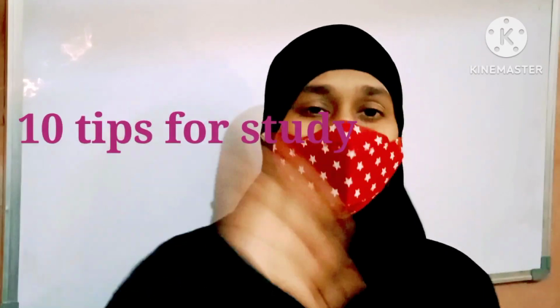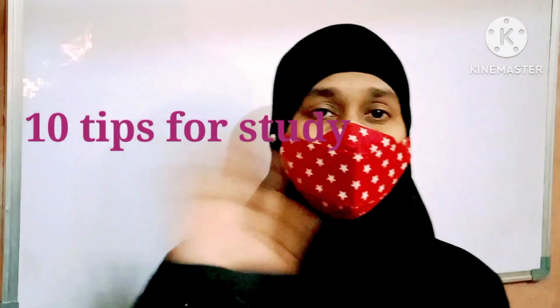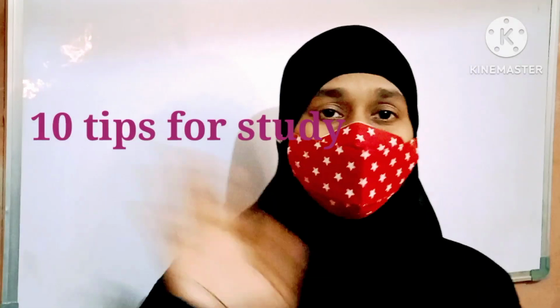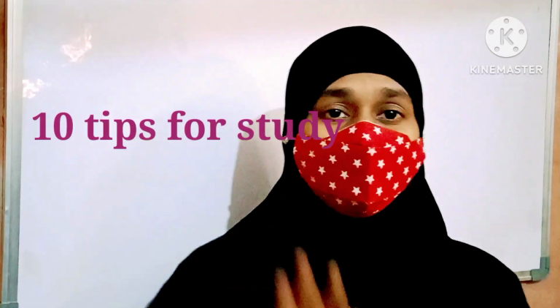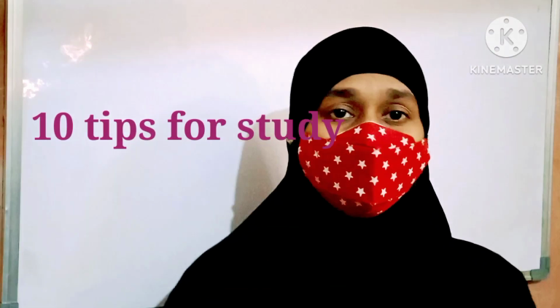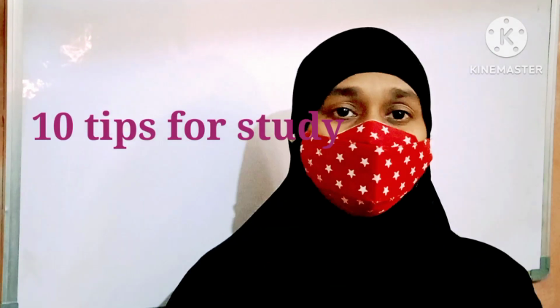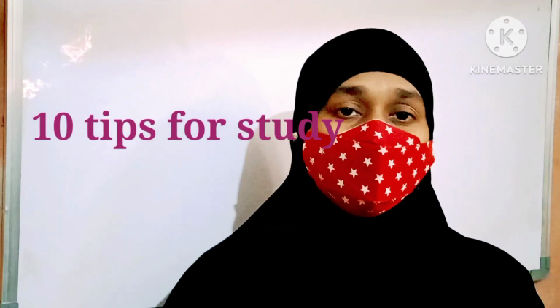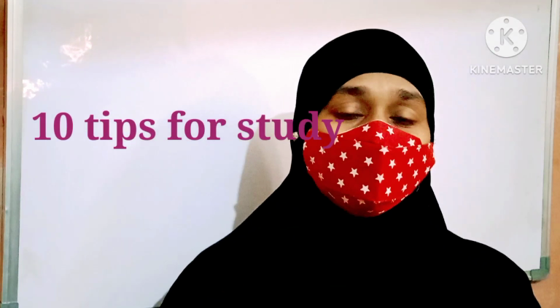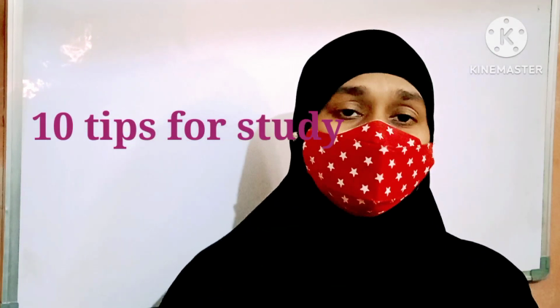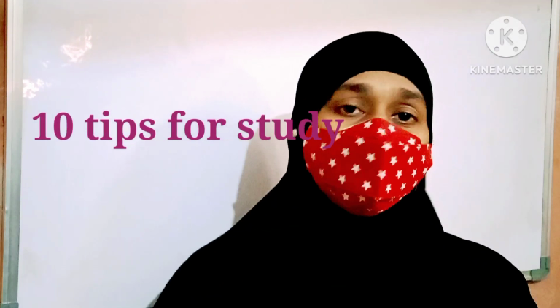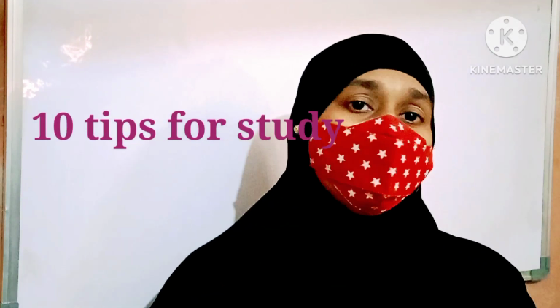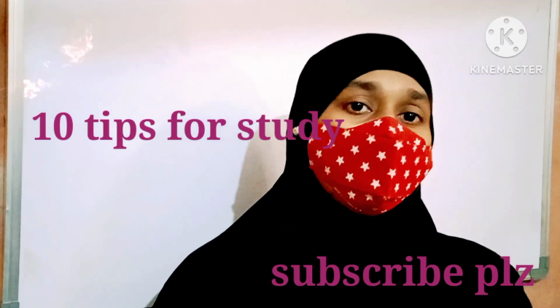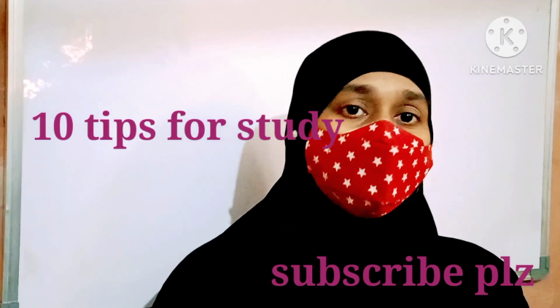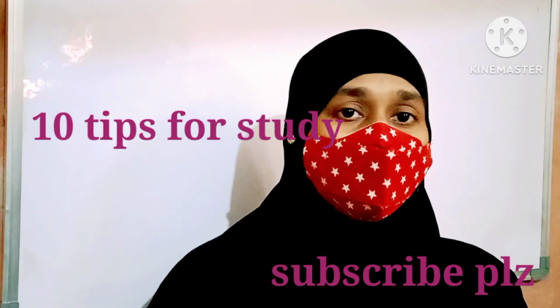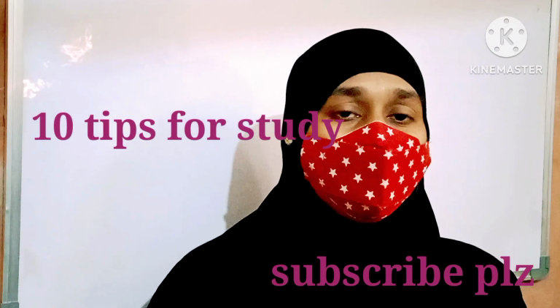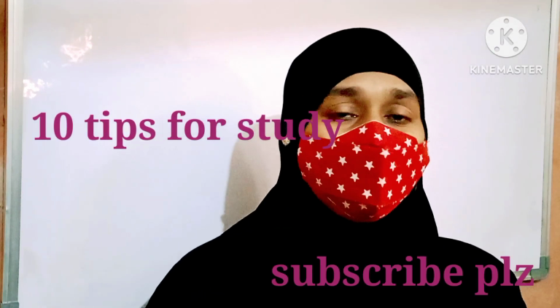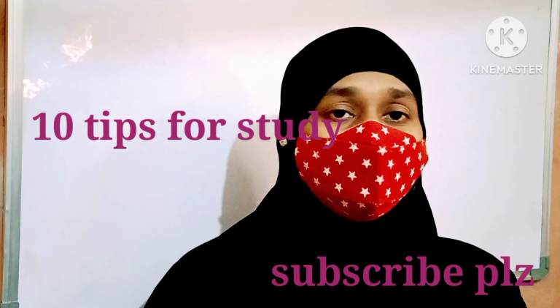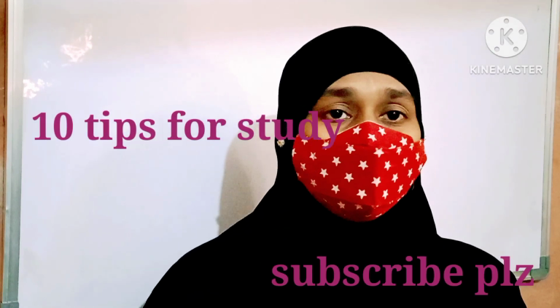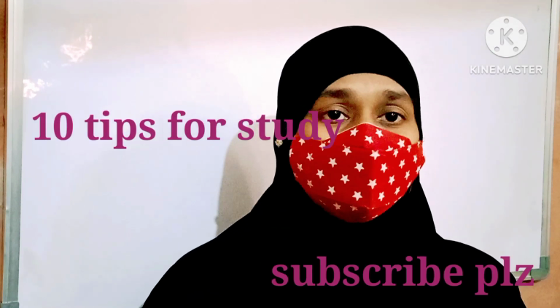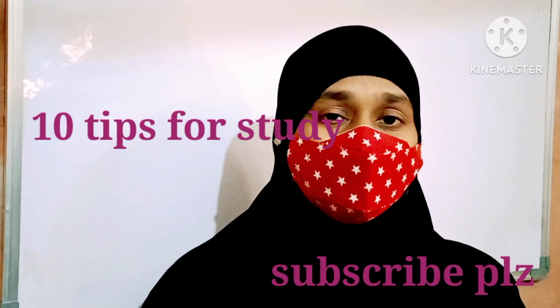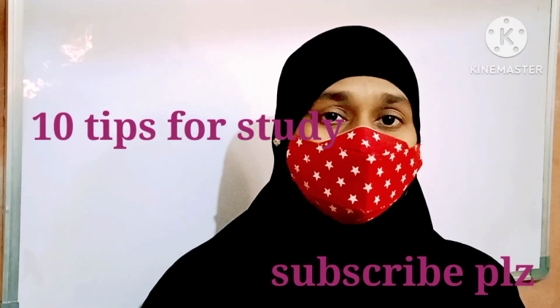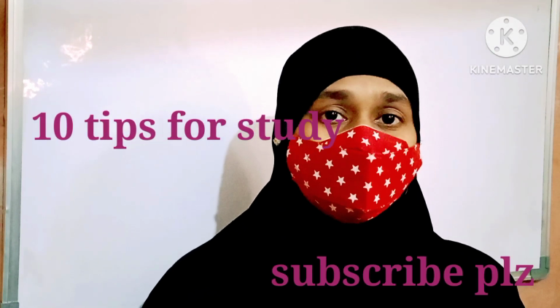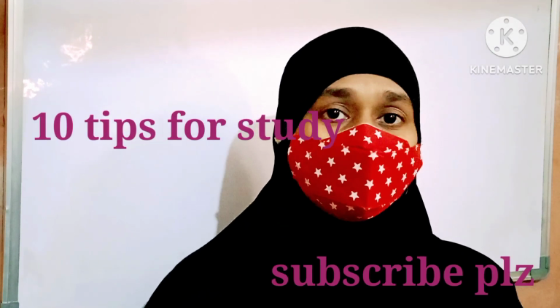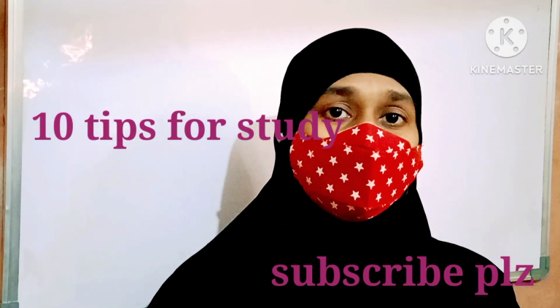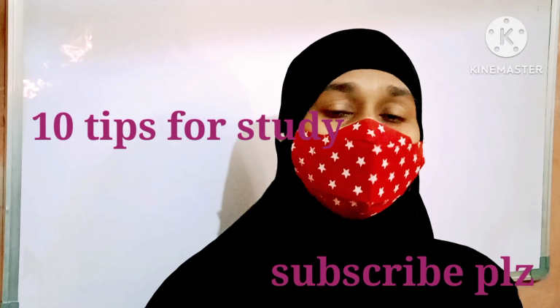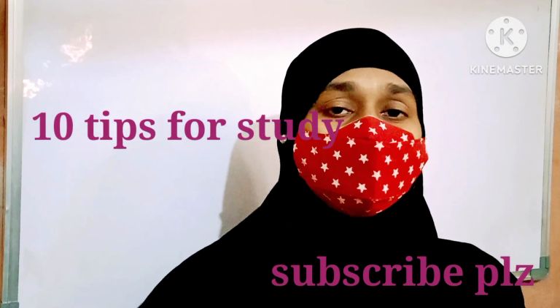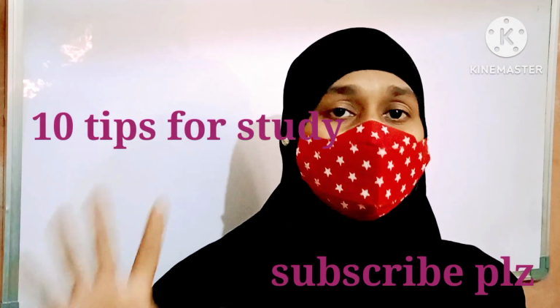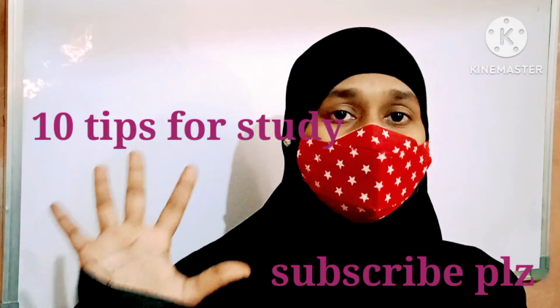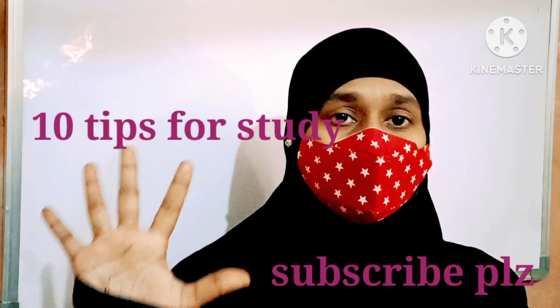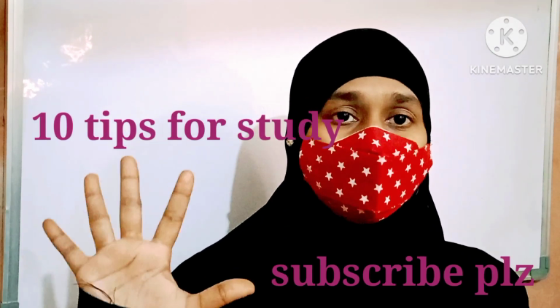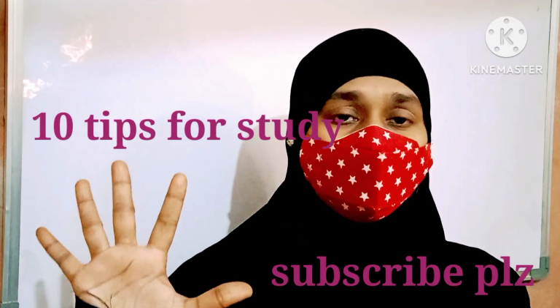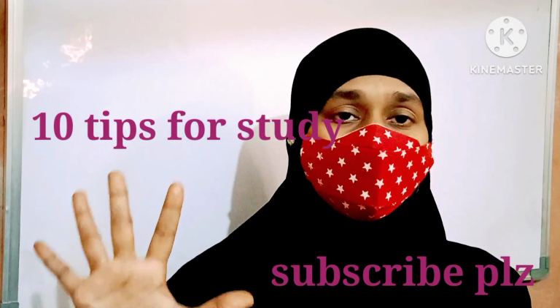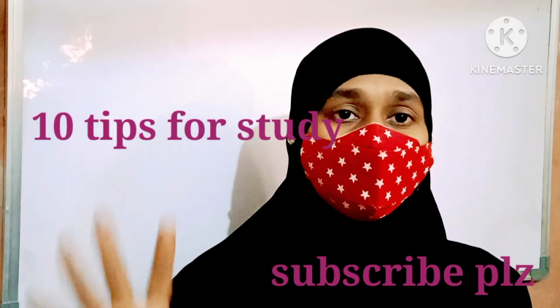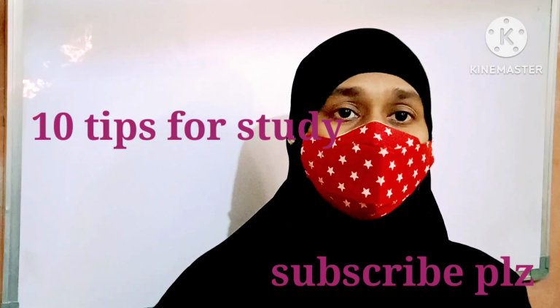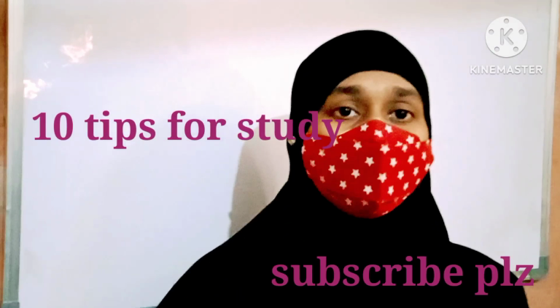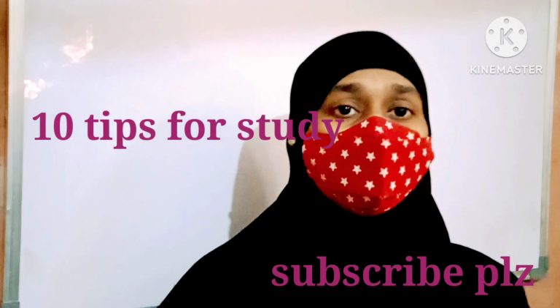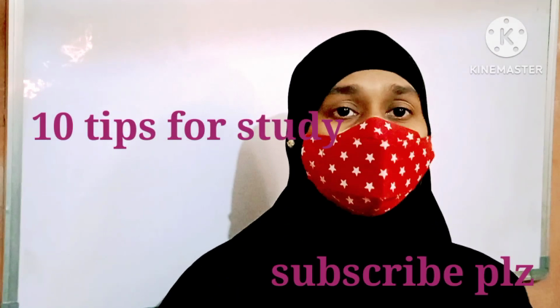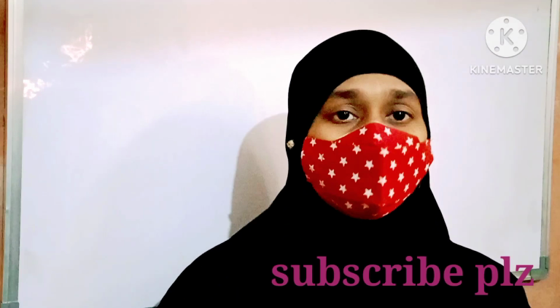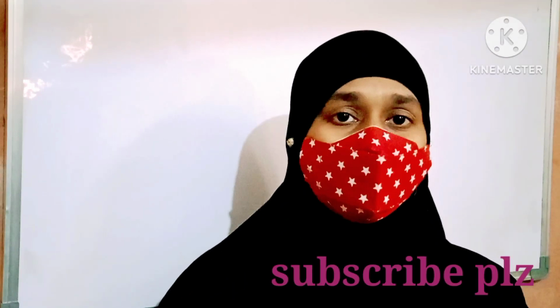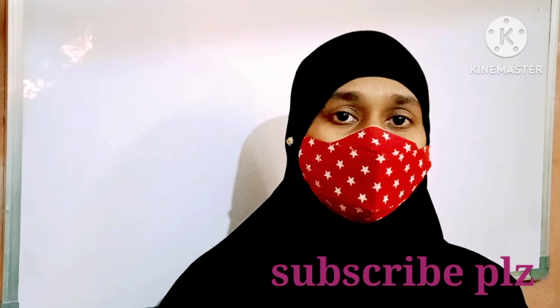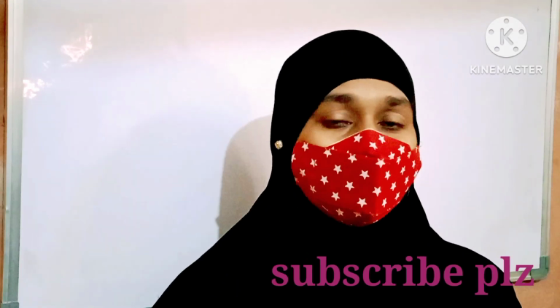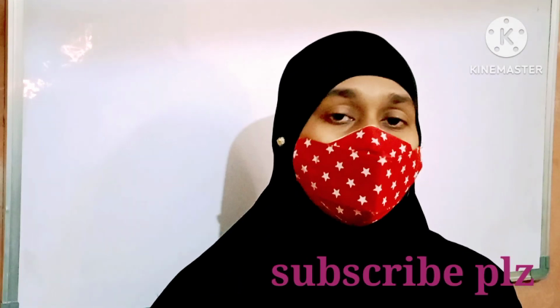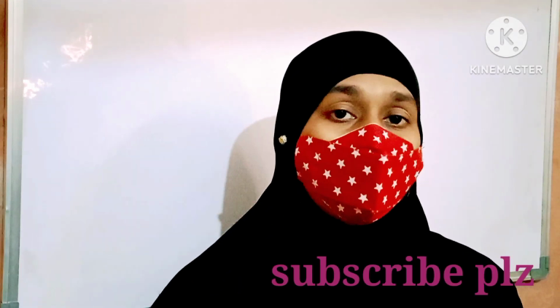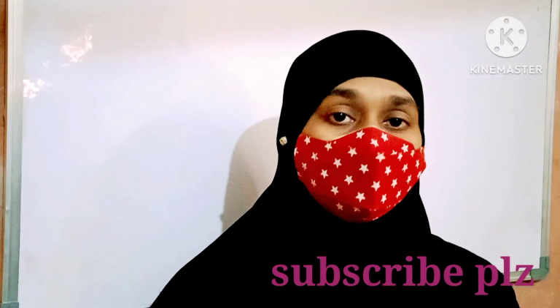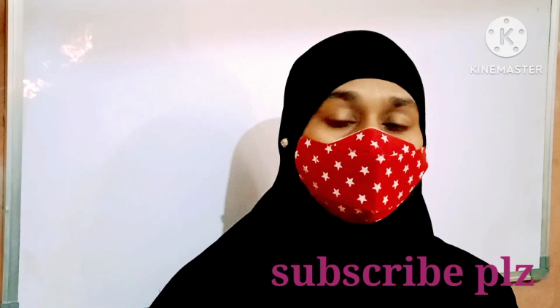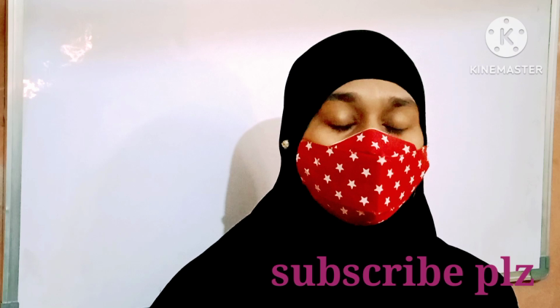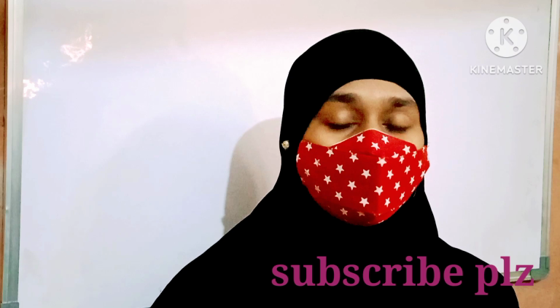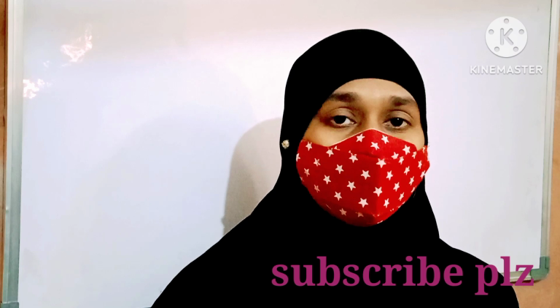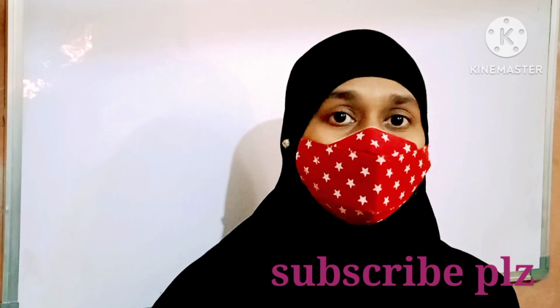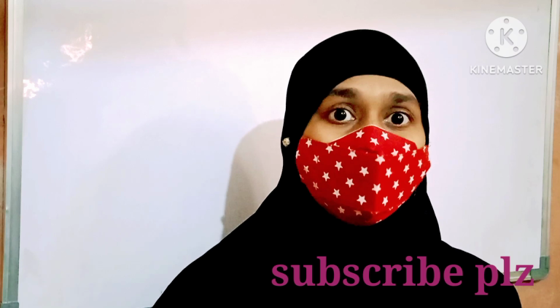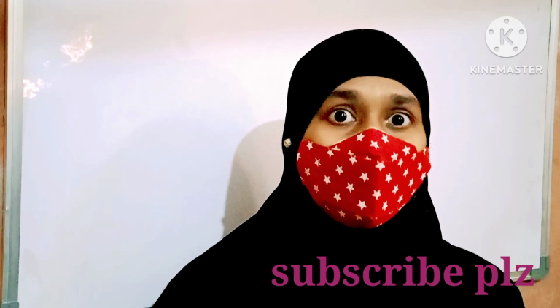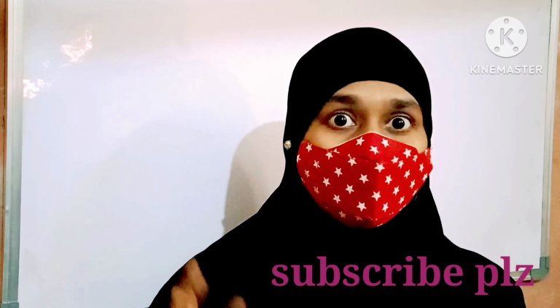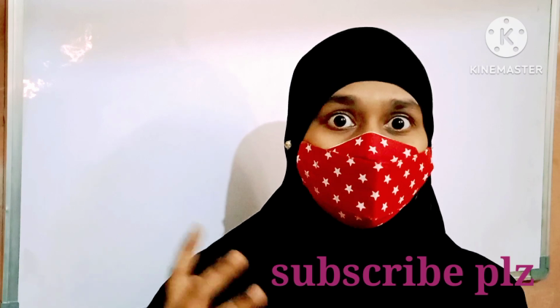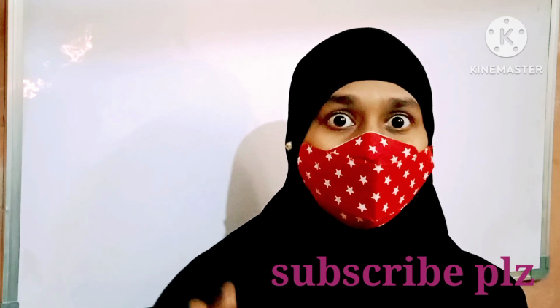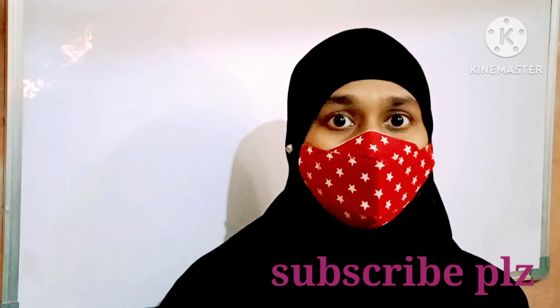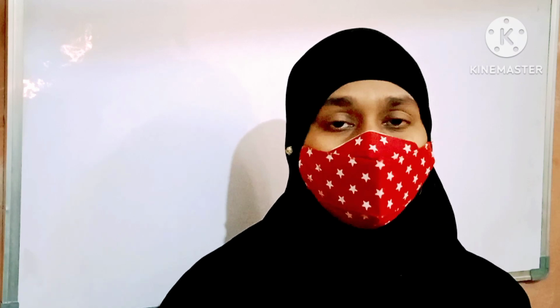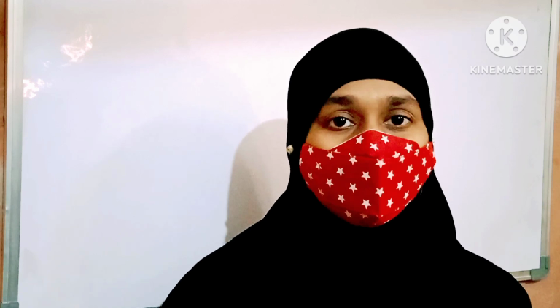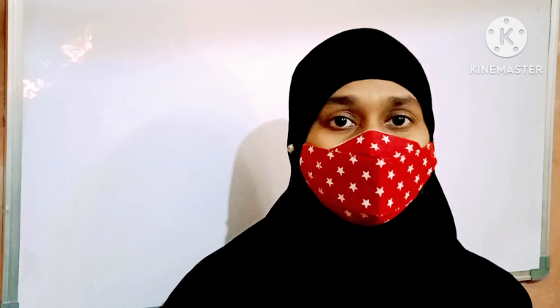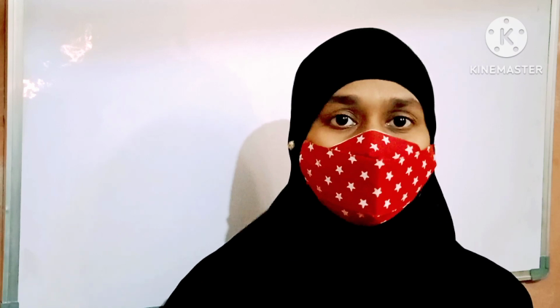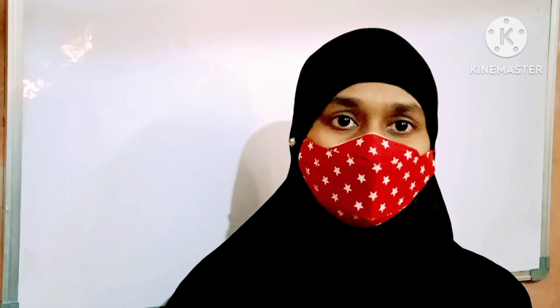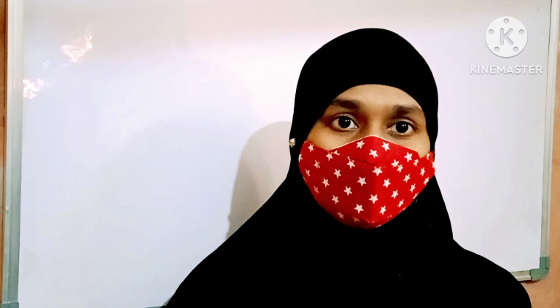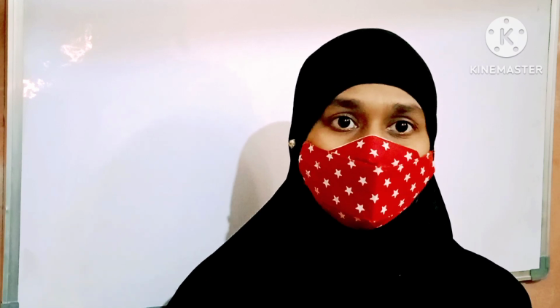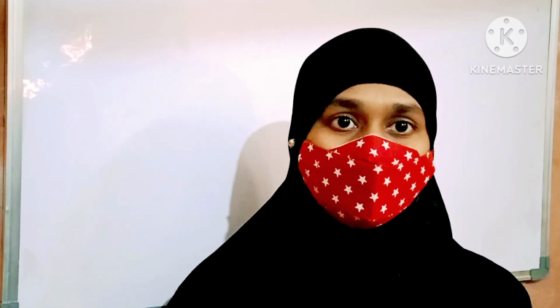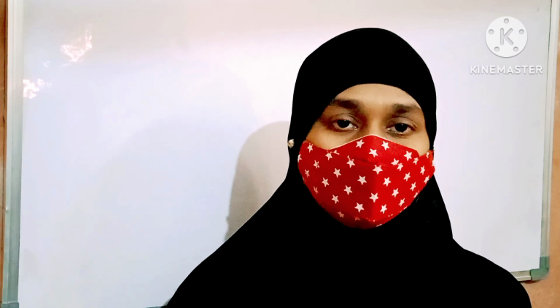Hi everyone. Today I will share 10 tips for your study — how to study and how to remember things.